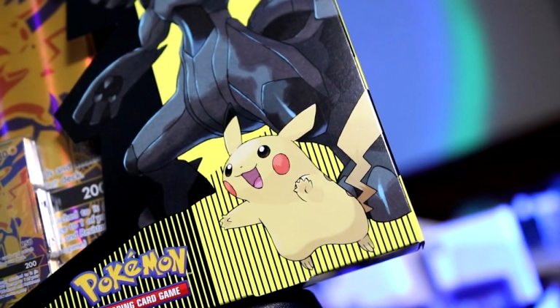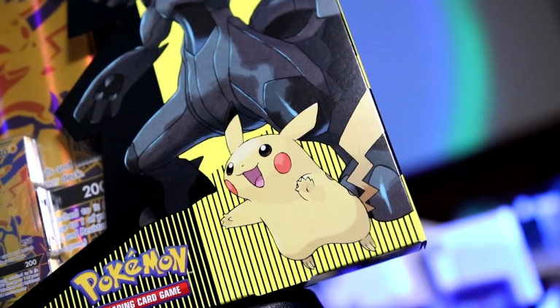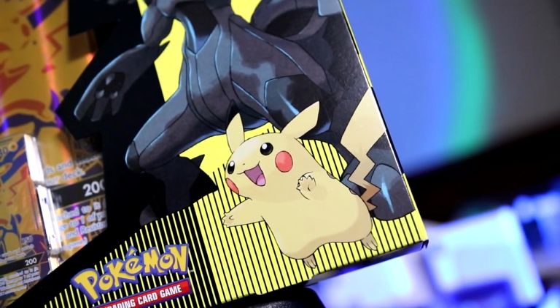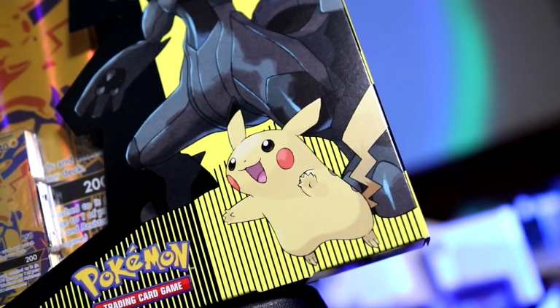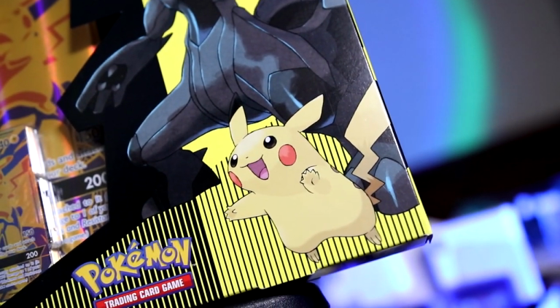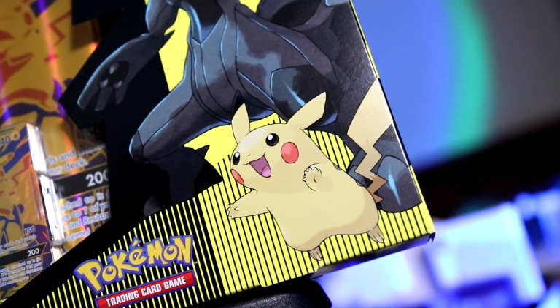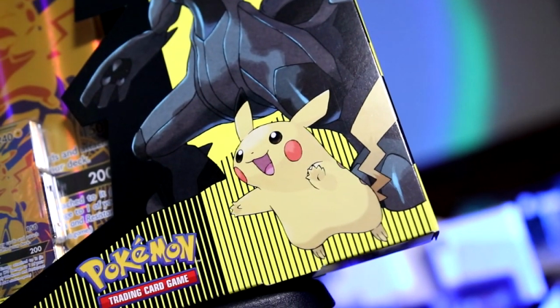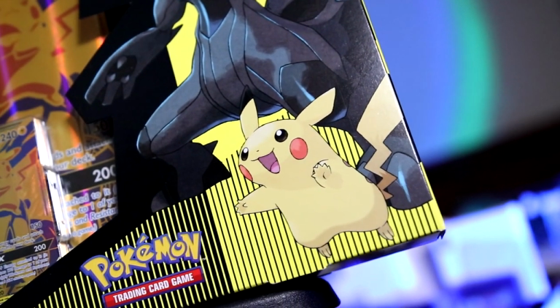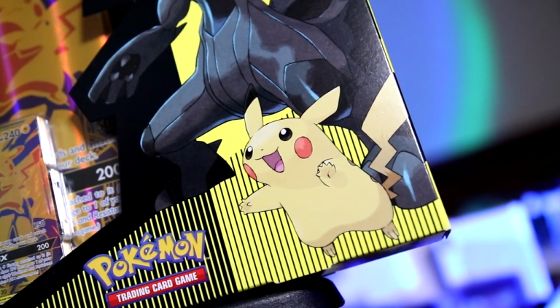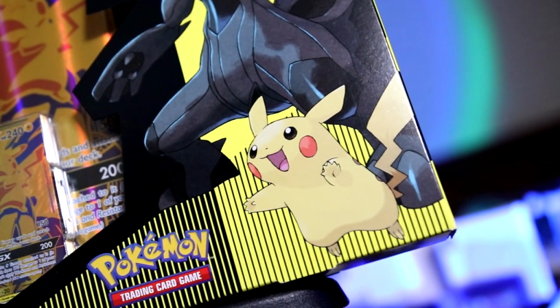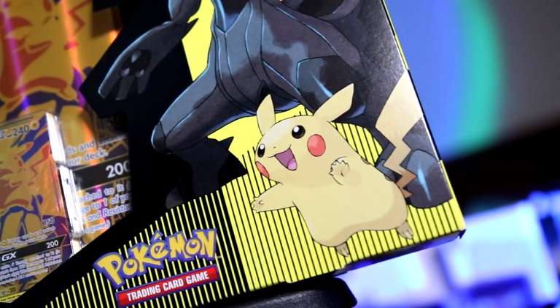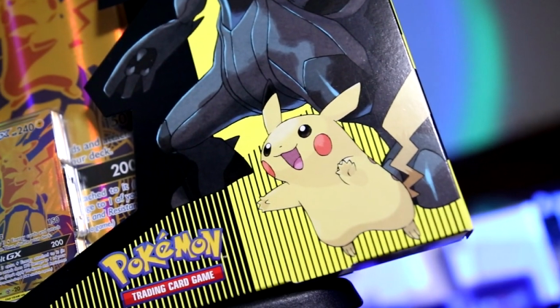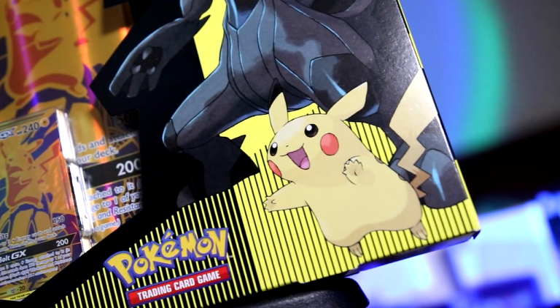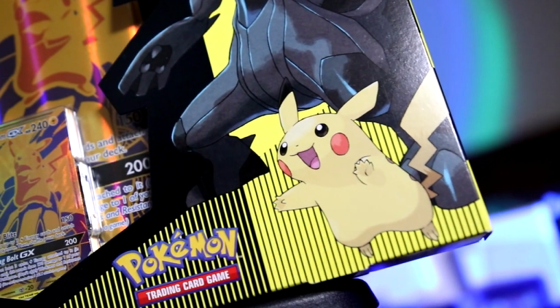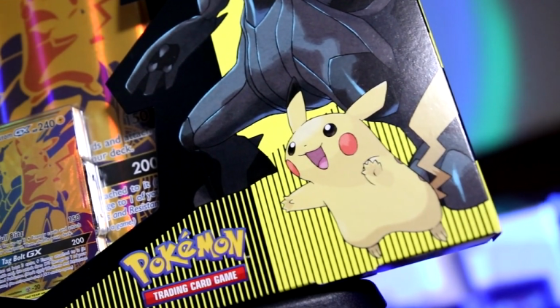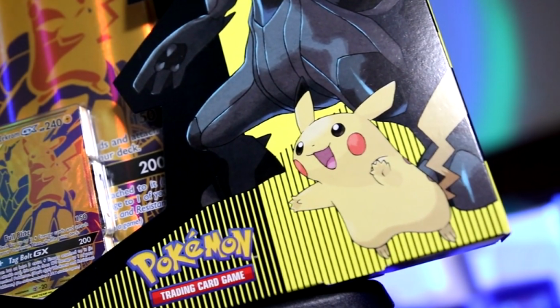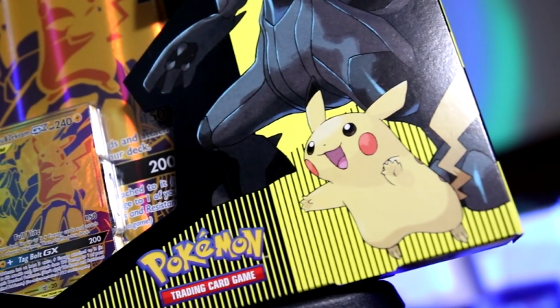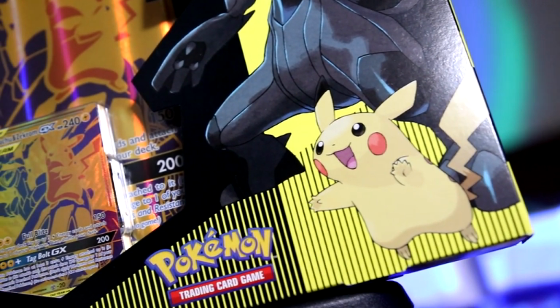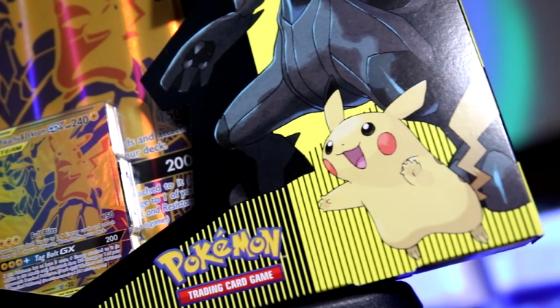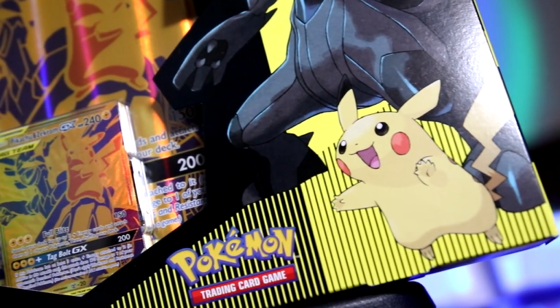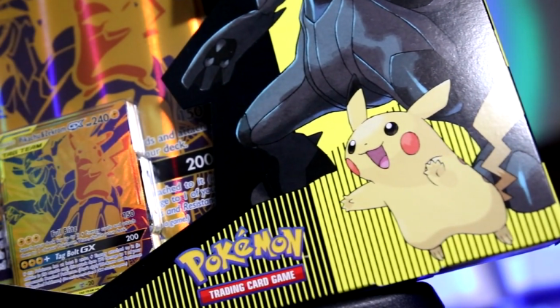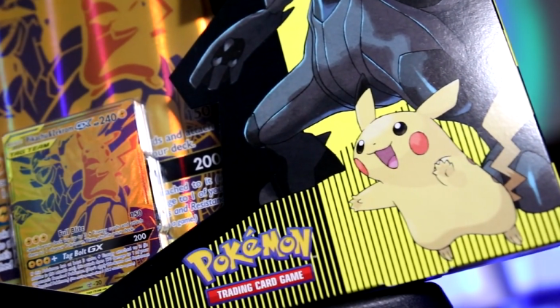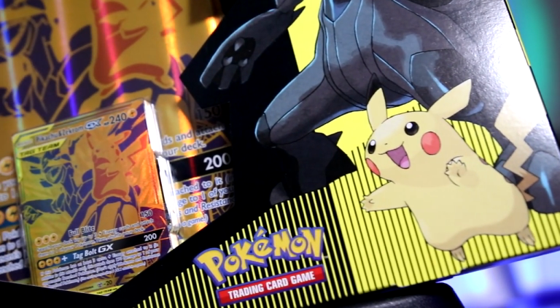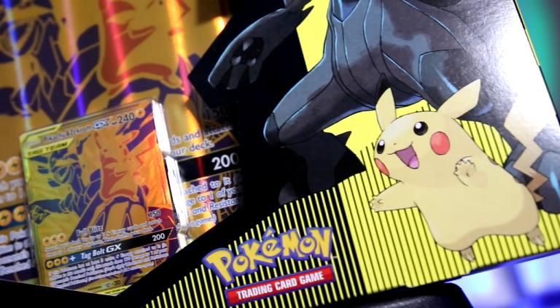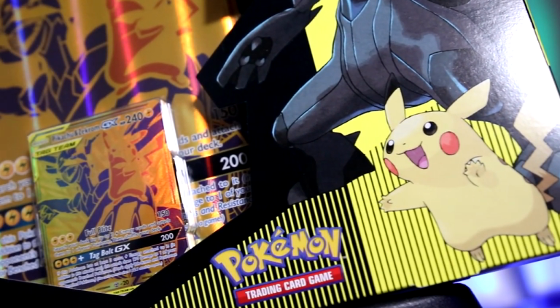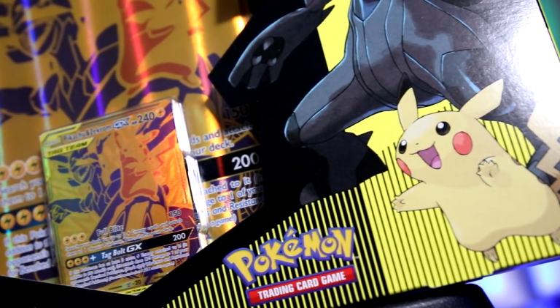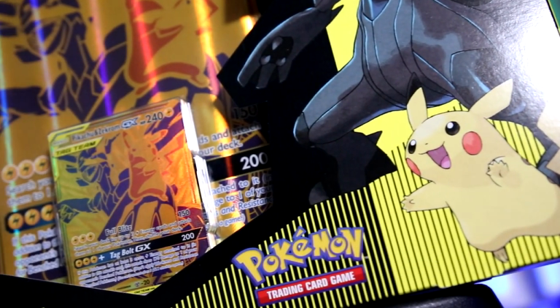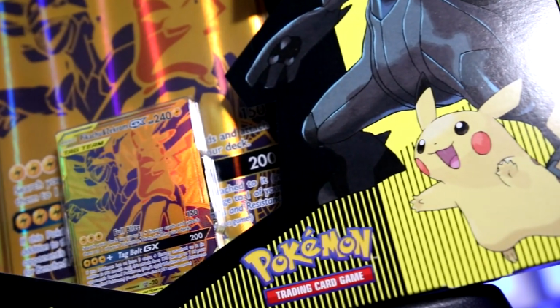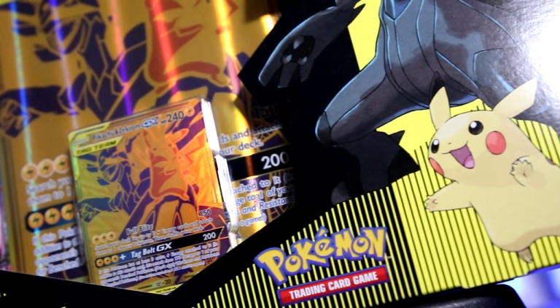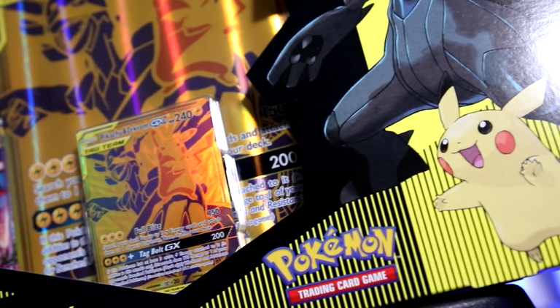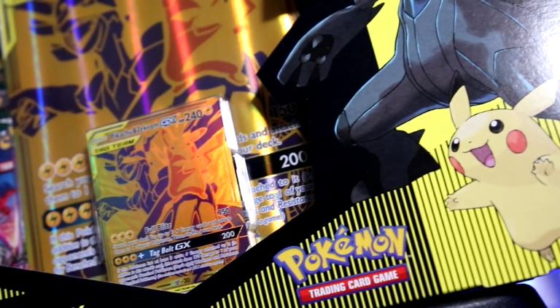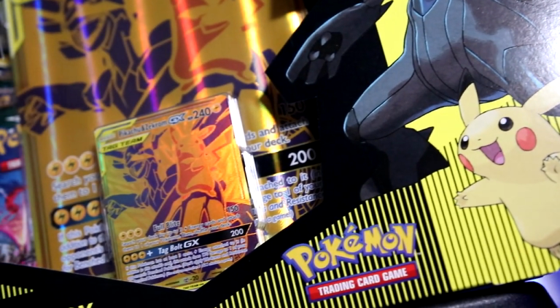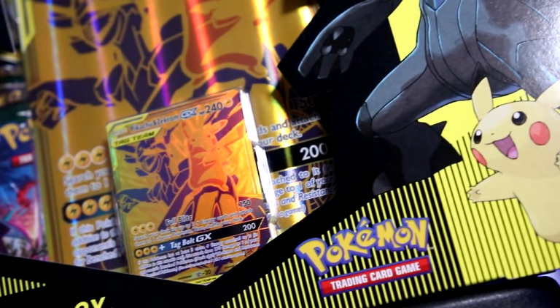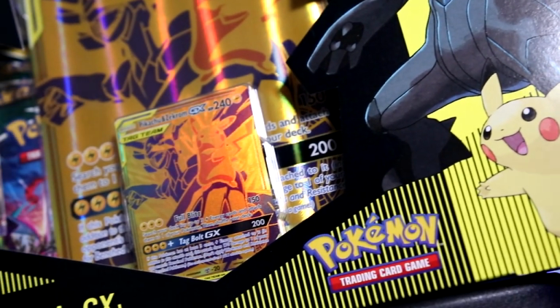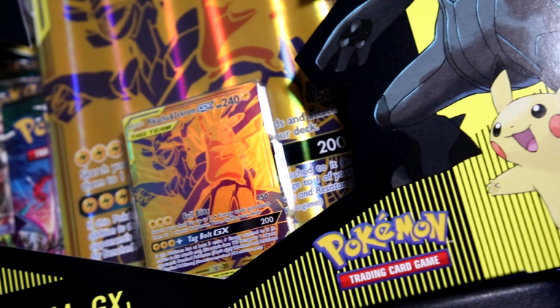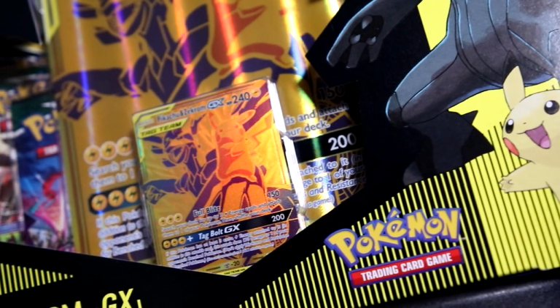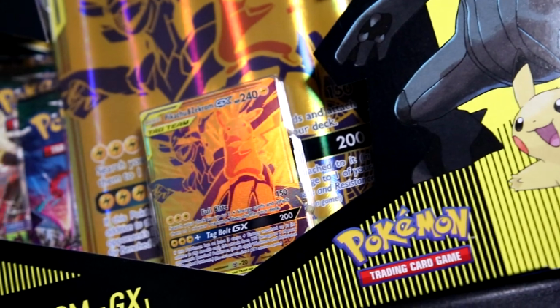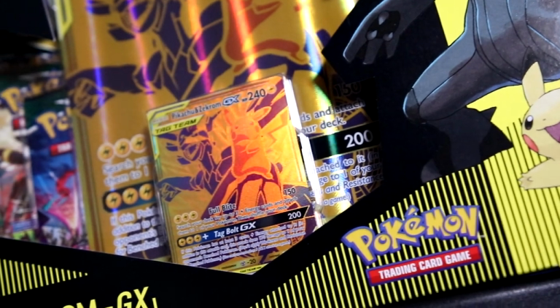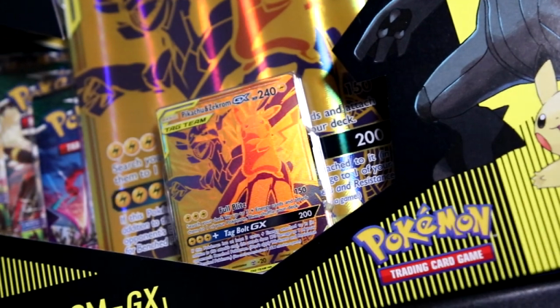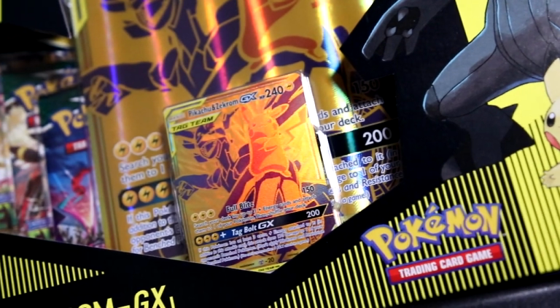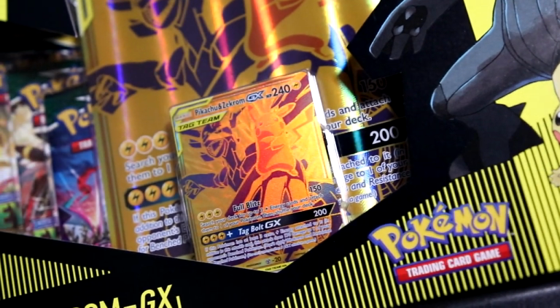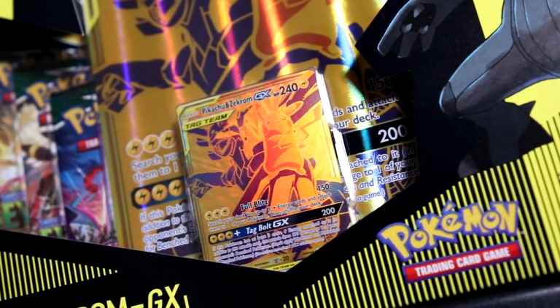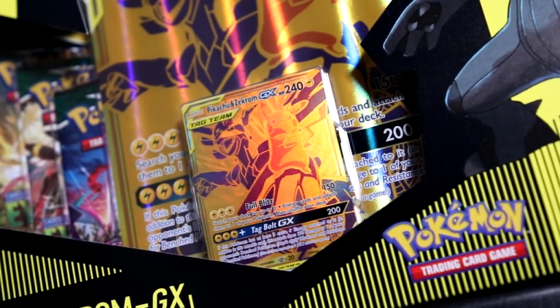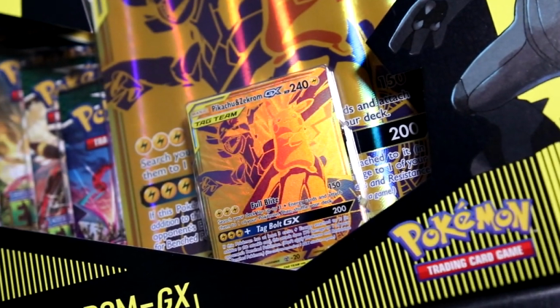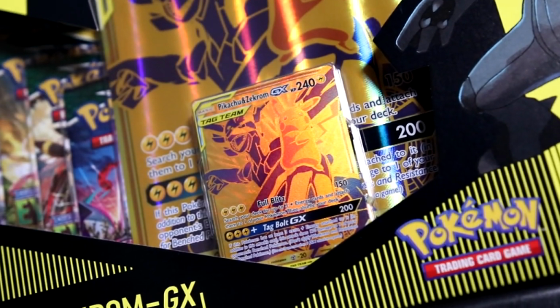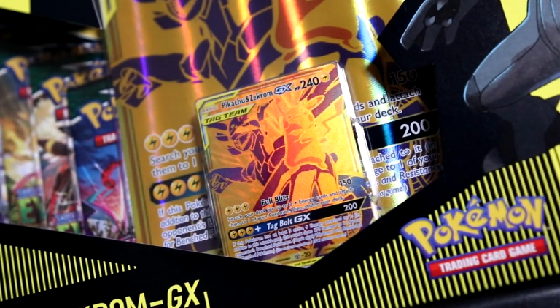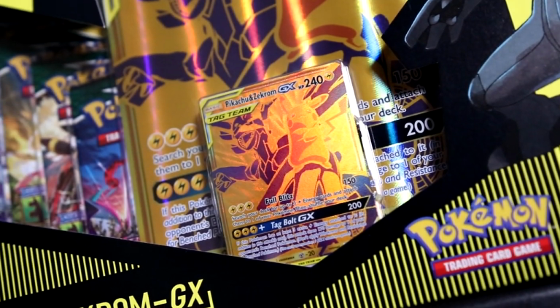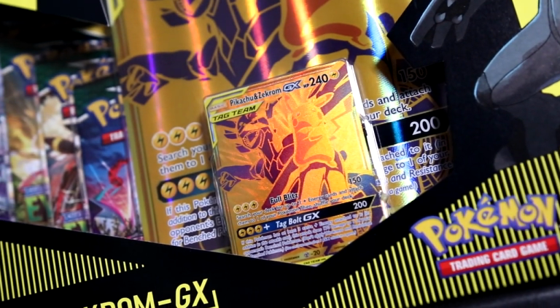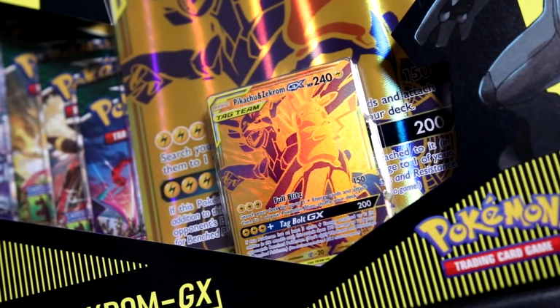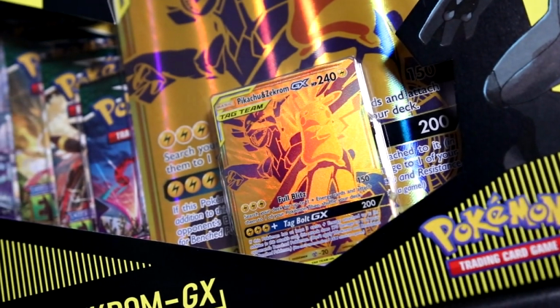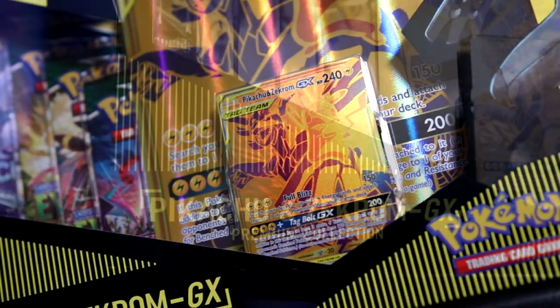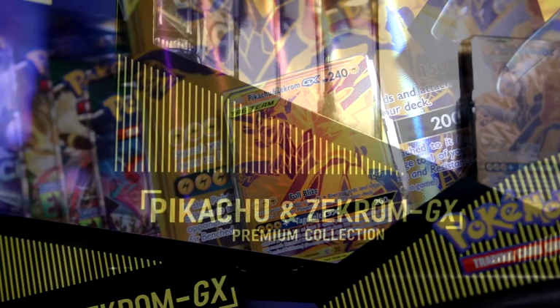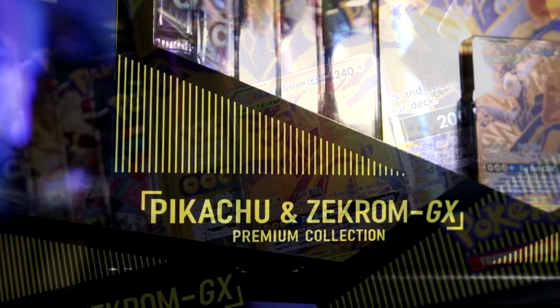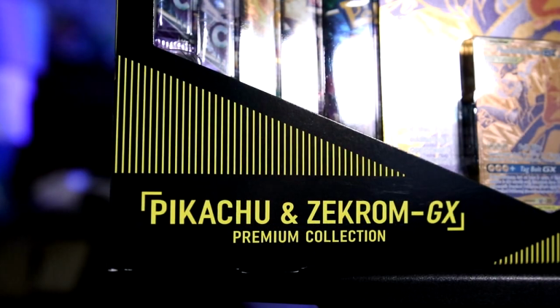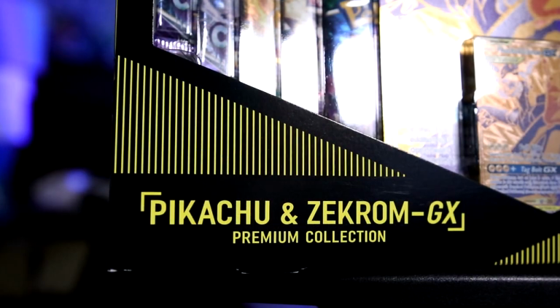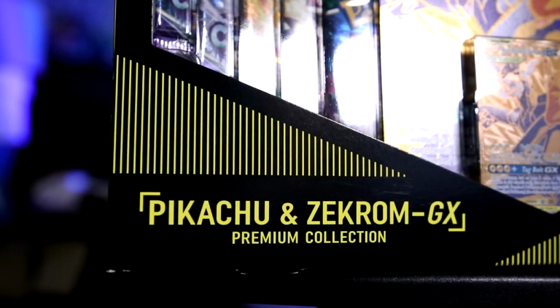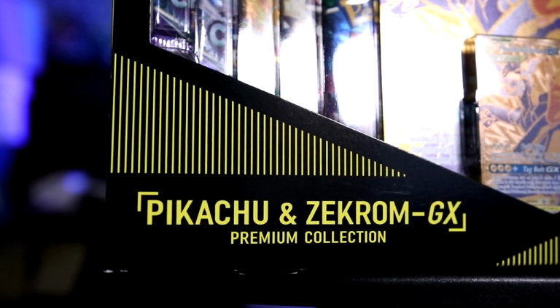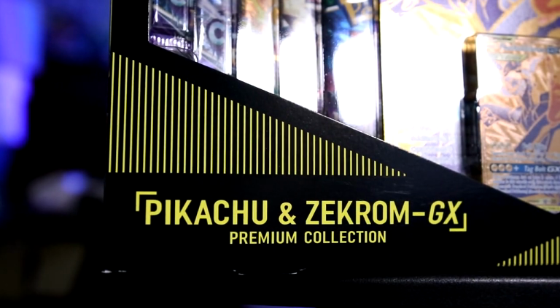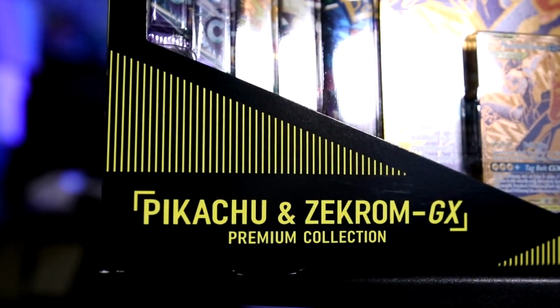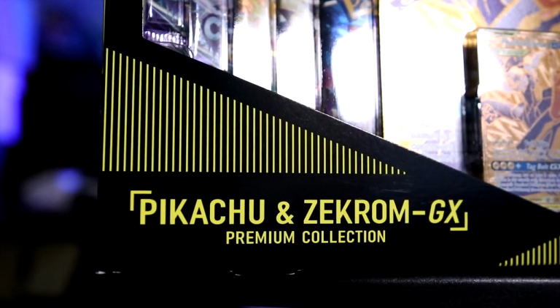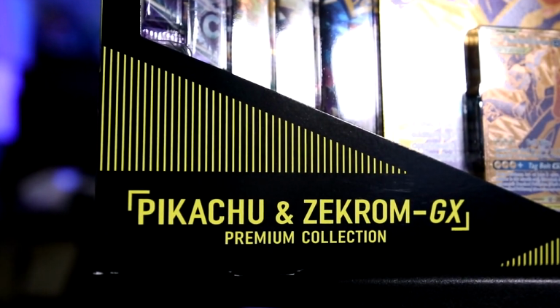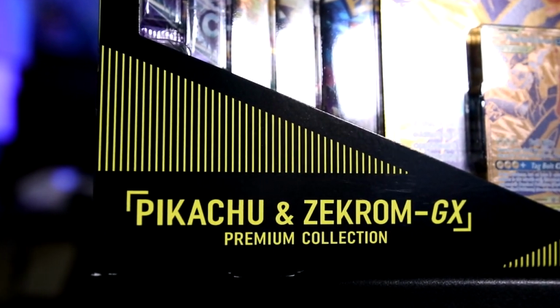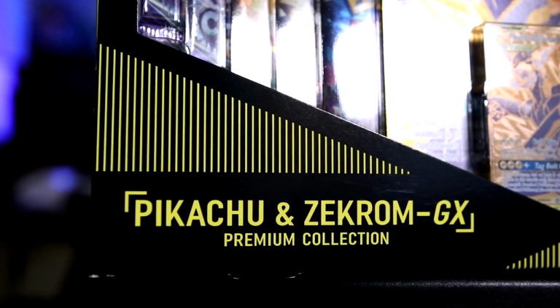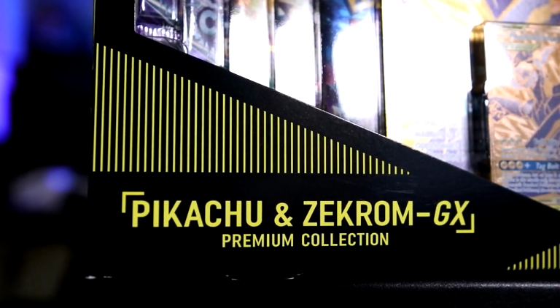One thing to note in terms of pack selection: it looks like these two boxes have the exact same packs. So if you're curious about the packs, it's probably going to be the same in yours or potentially the one you might want to end up buying. It's always good to know what value or what packs are going to be included in your box because this is more on the premium end of boxes.